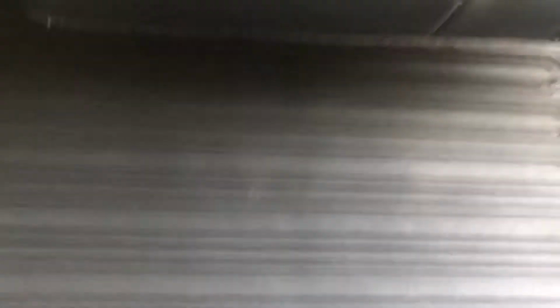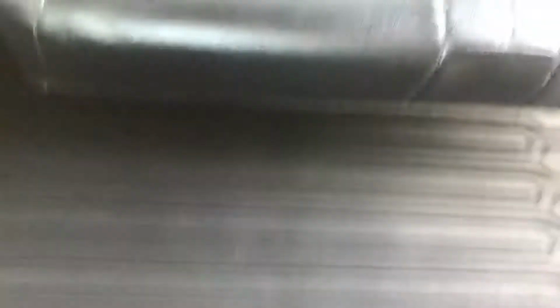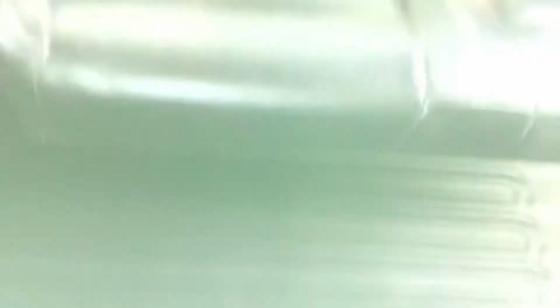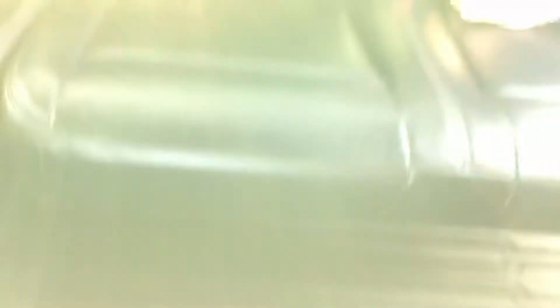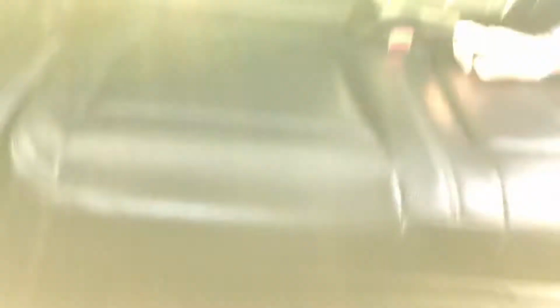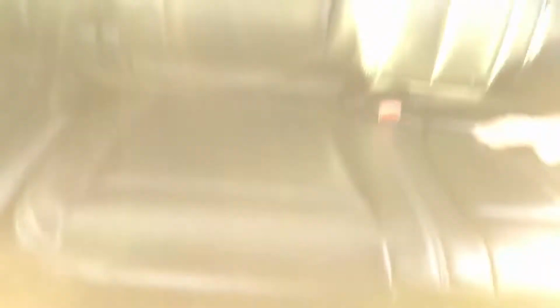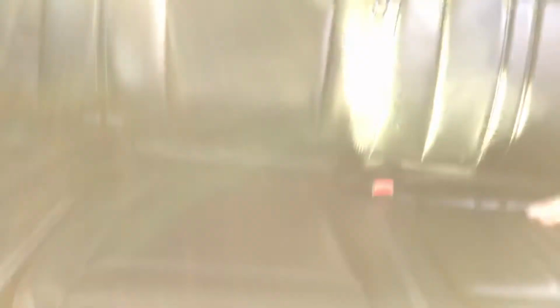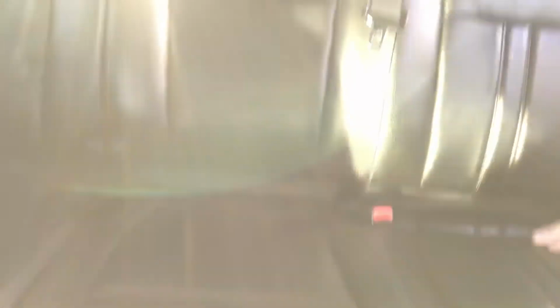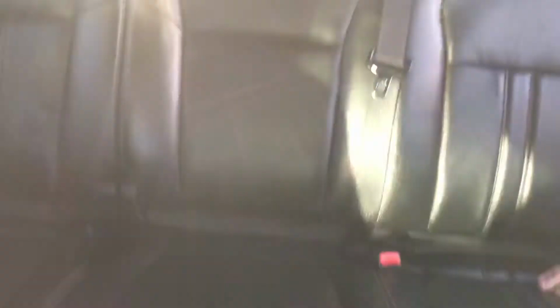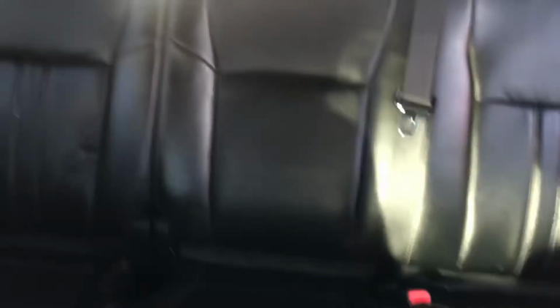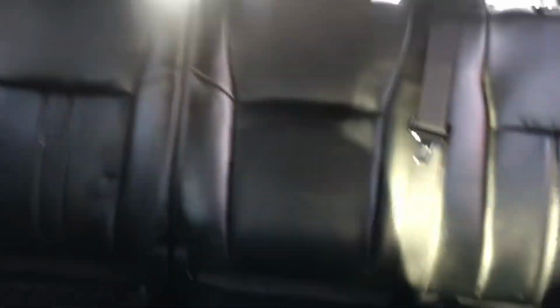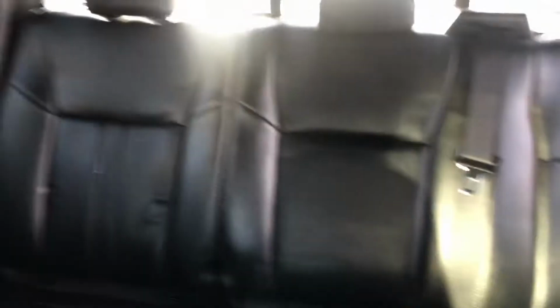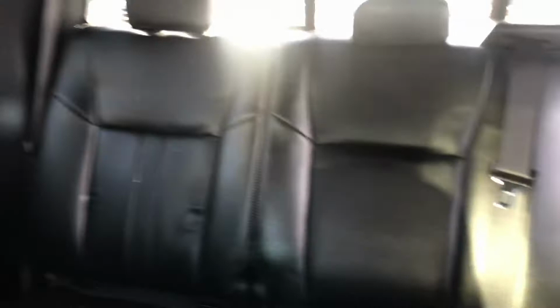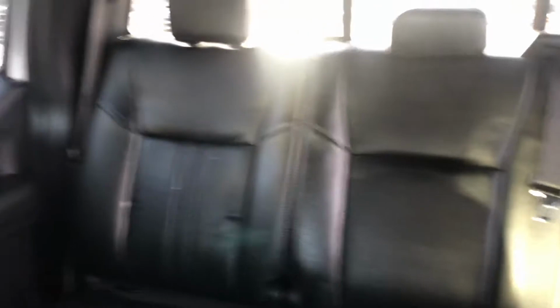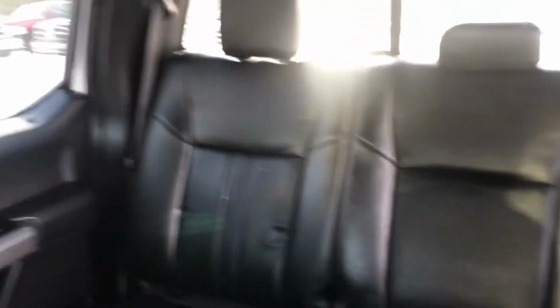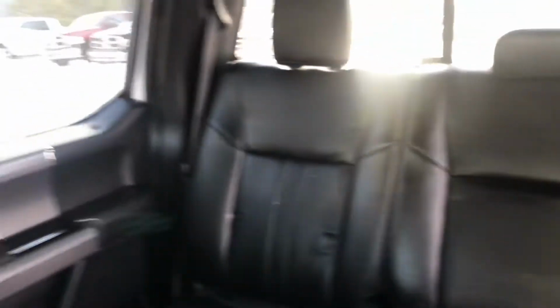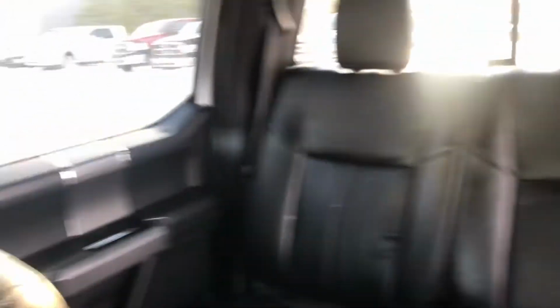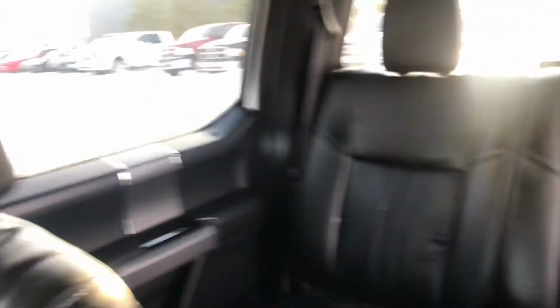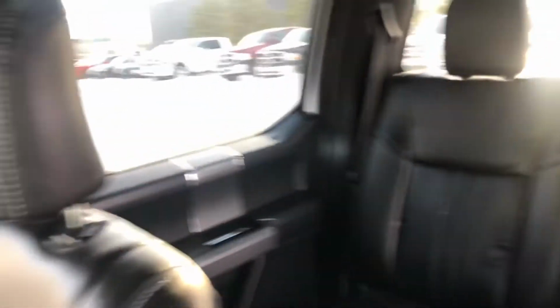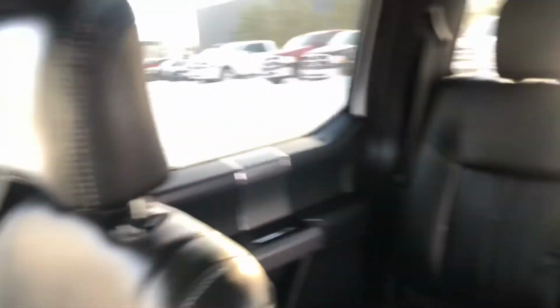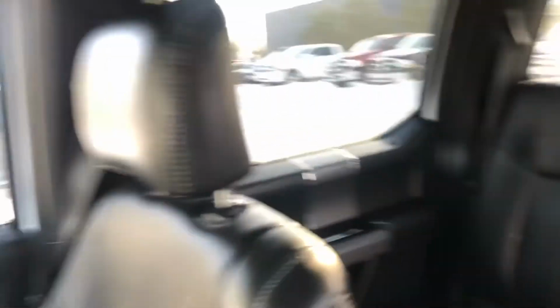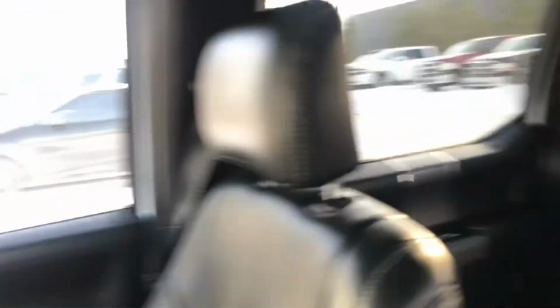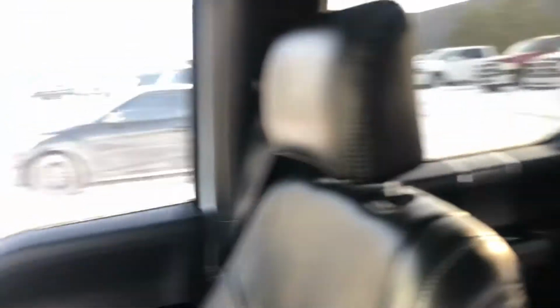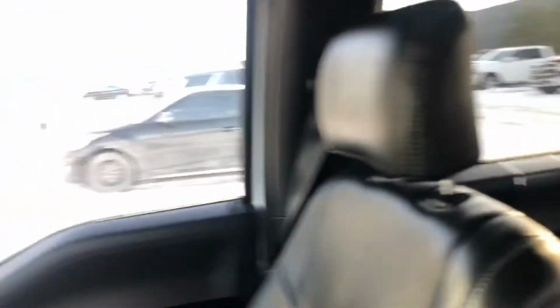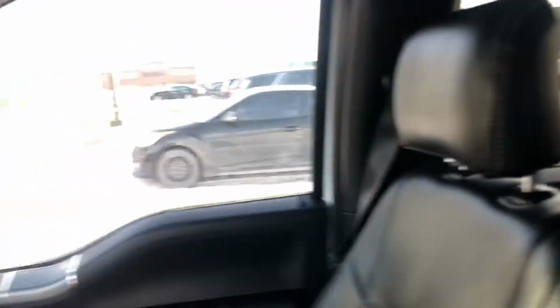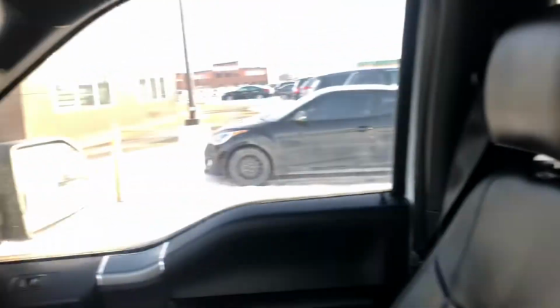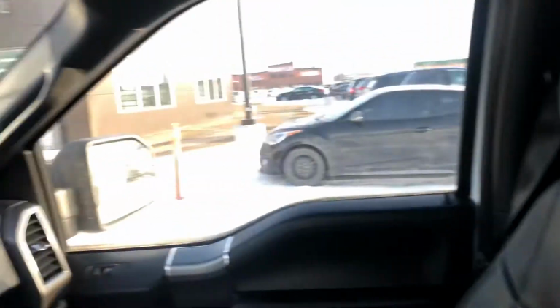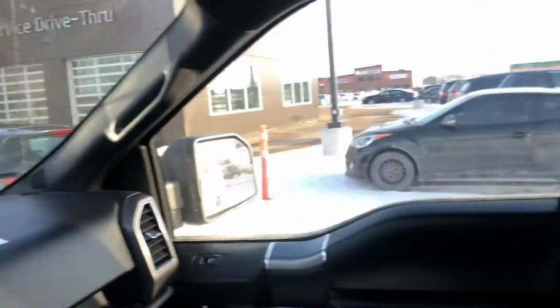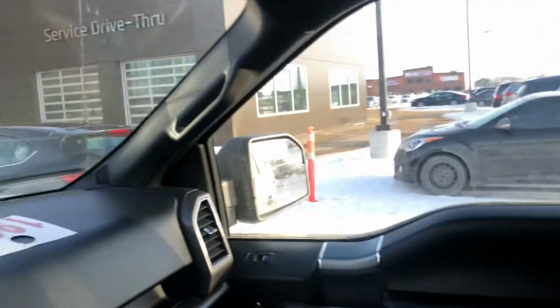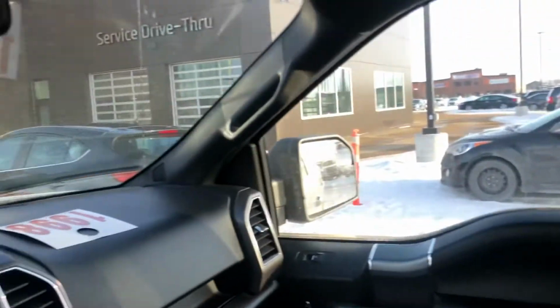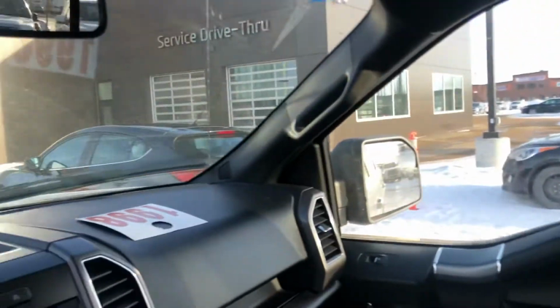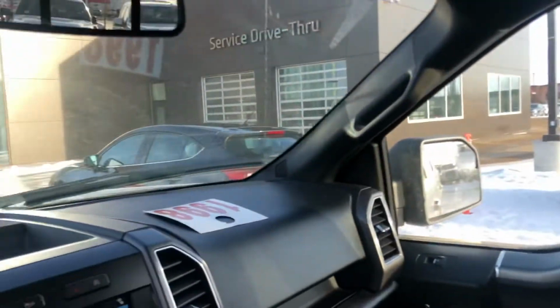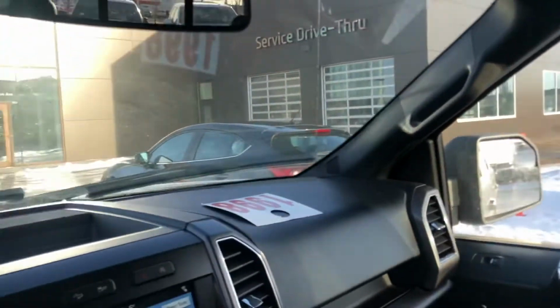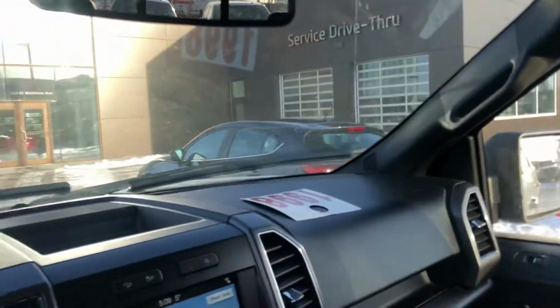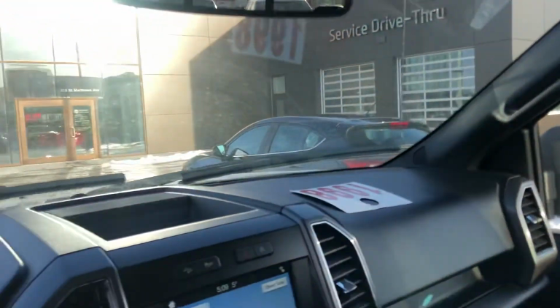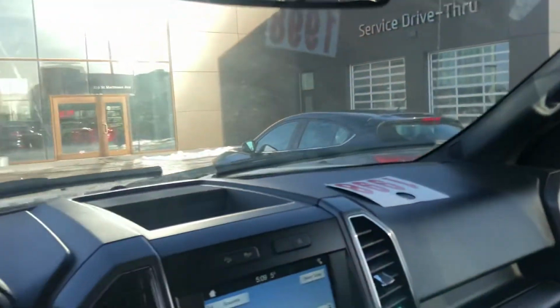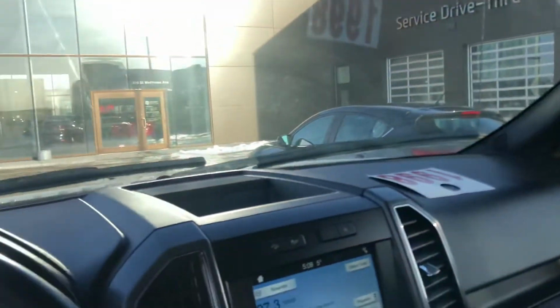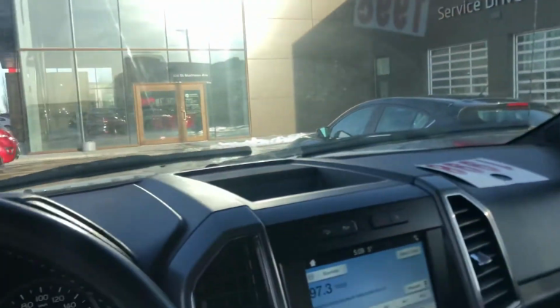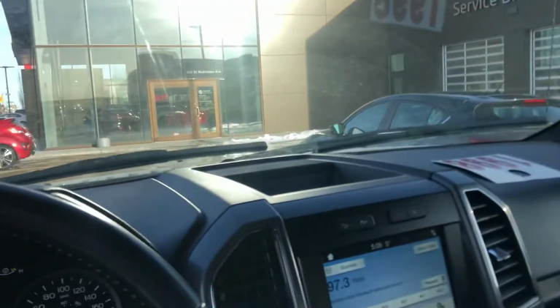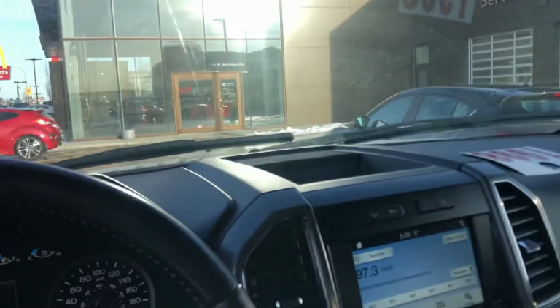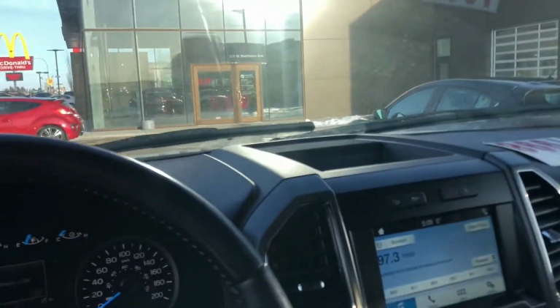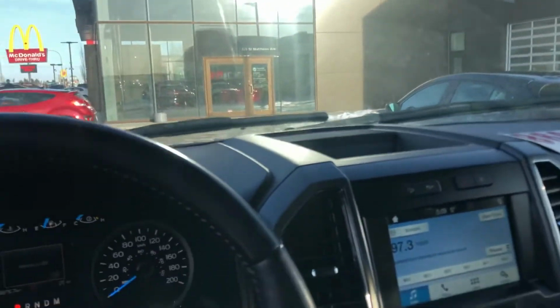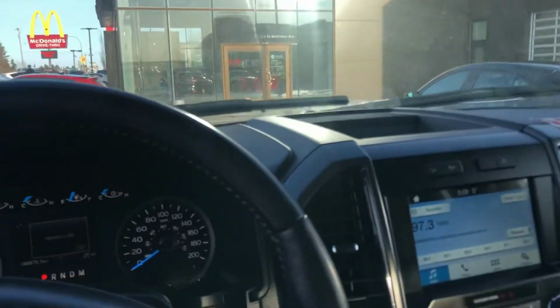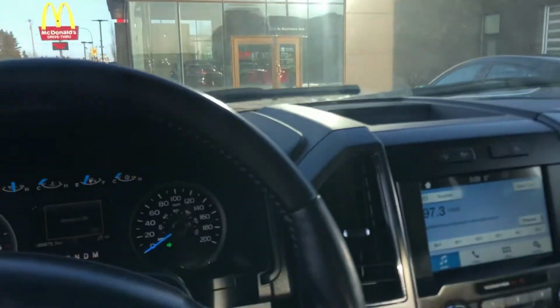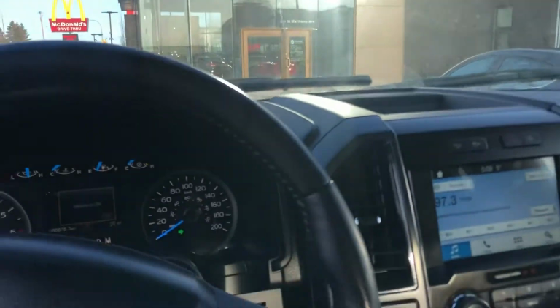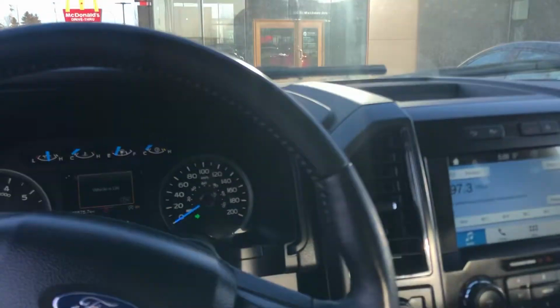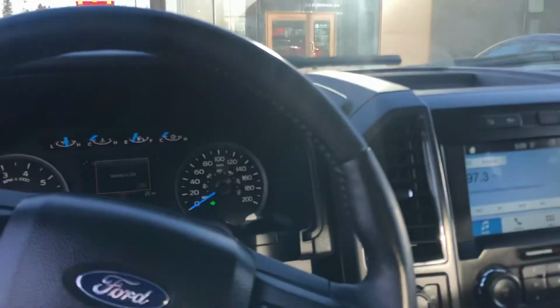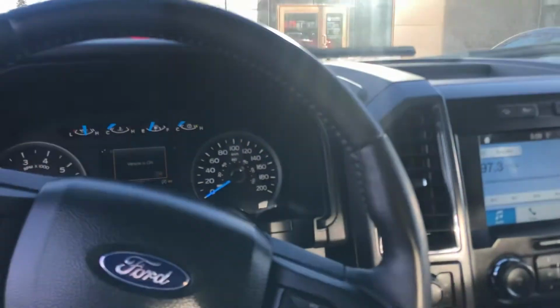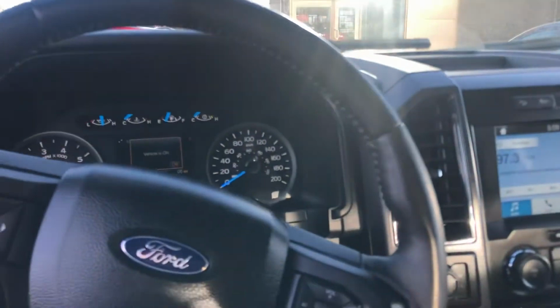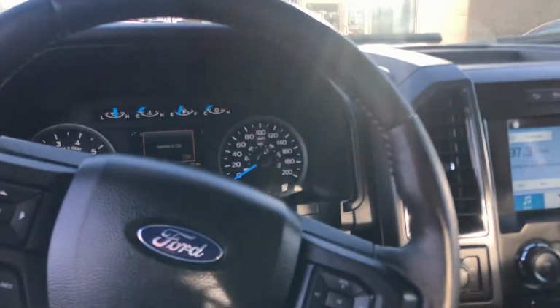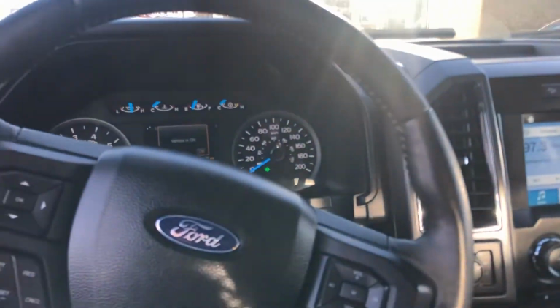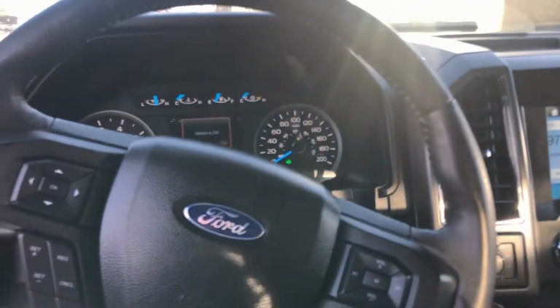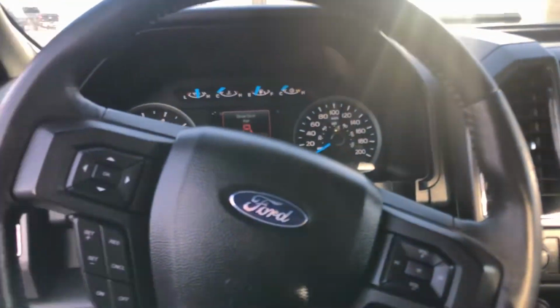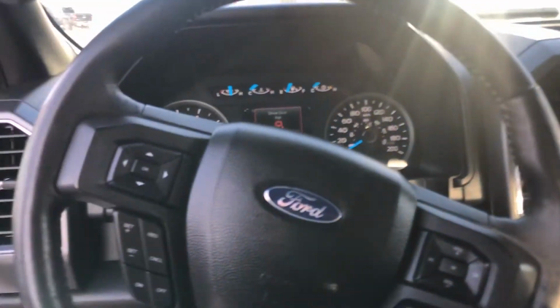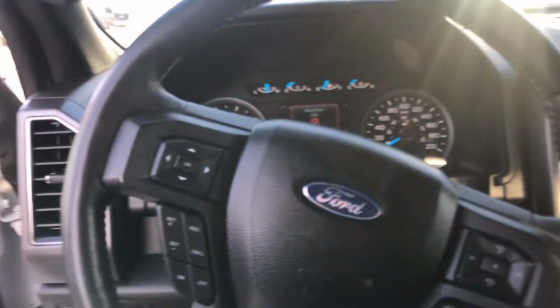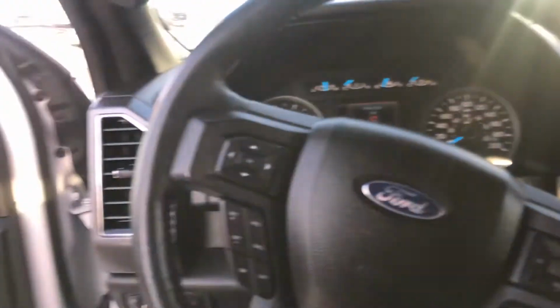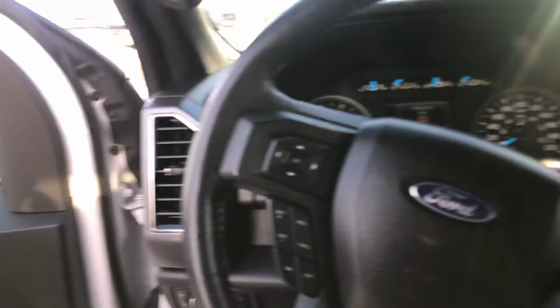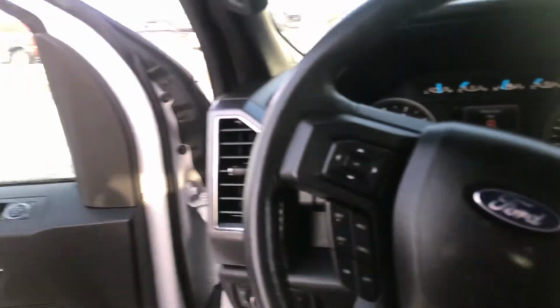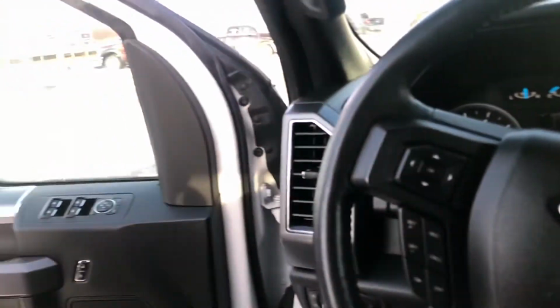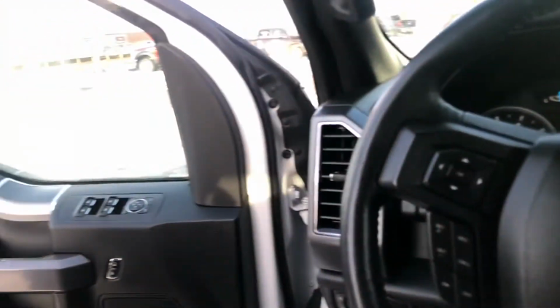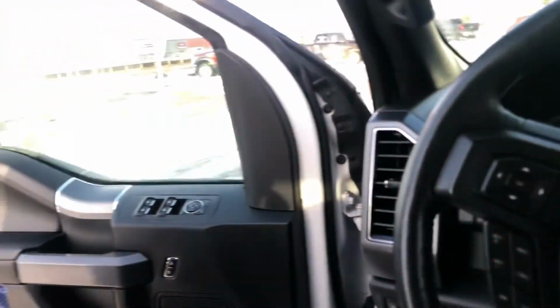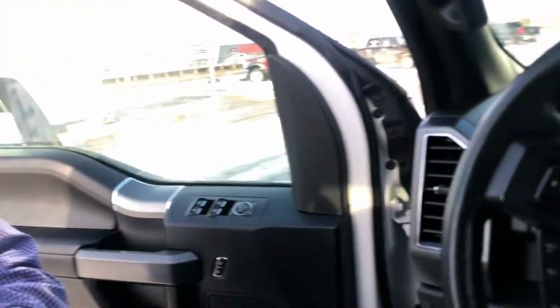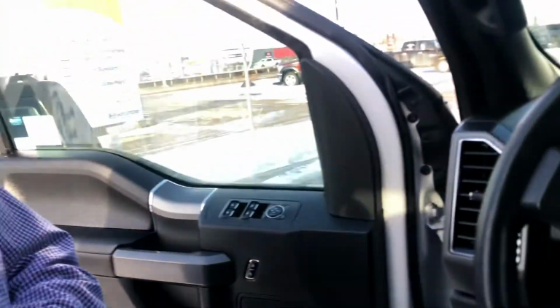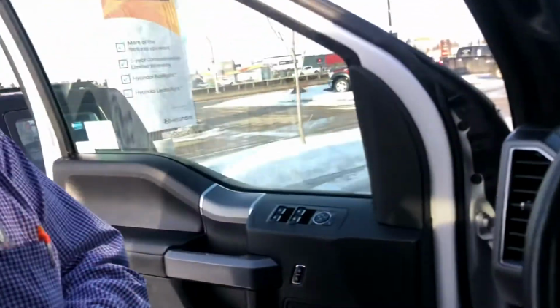It's a beautiful truck. Come to Spruce Grove Hyundai and have a look at this one.